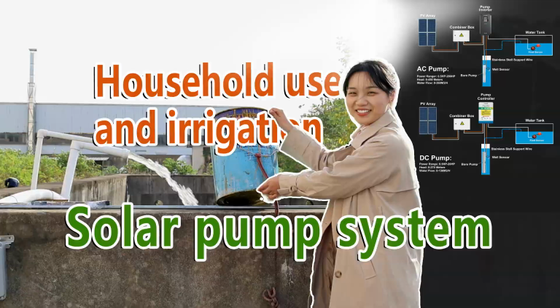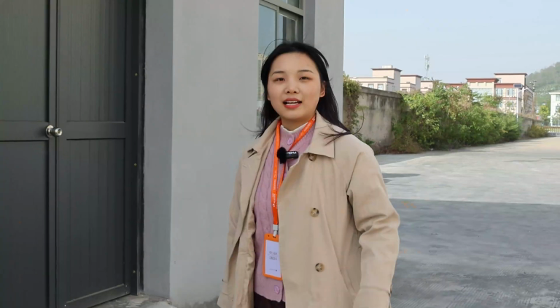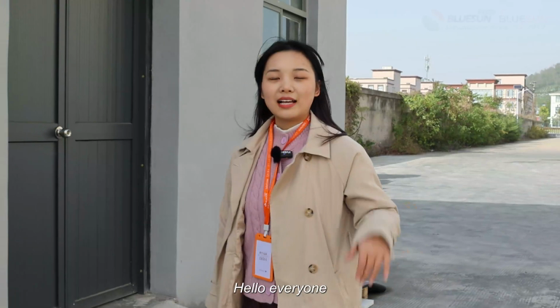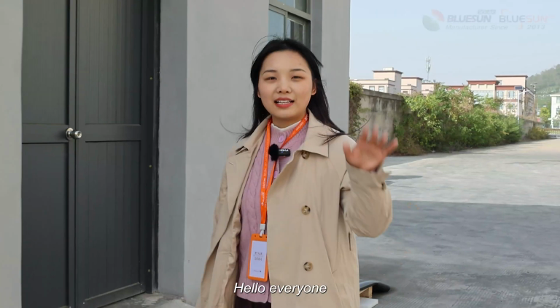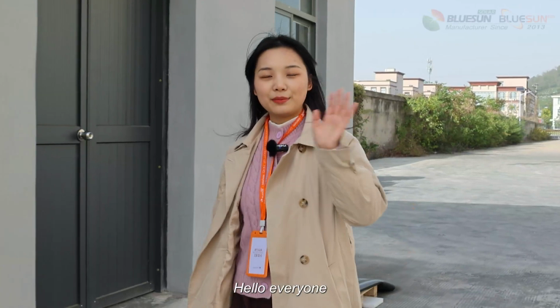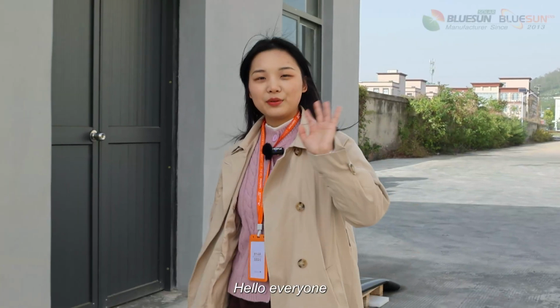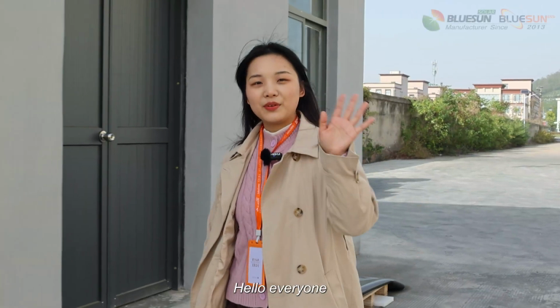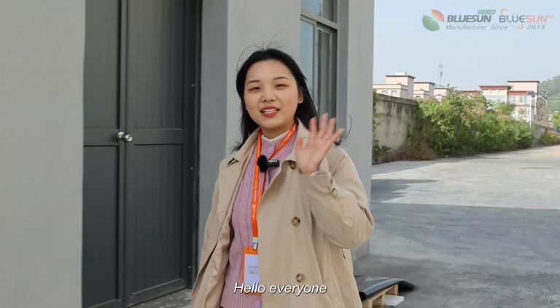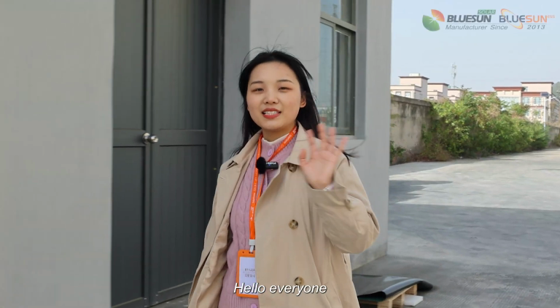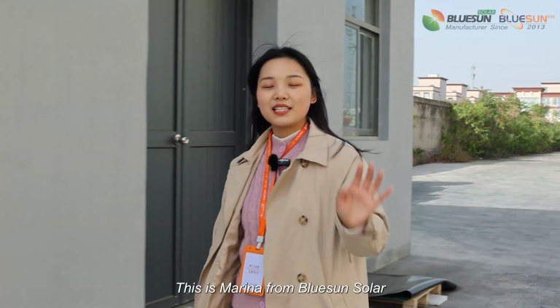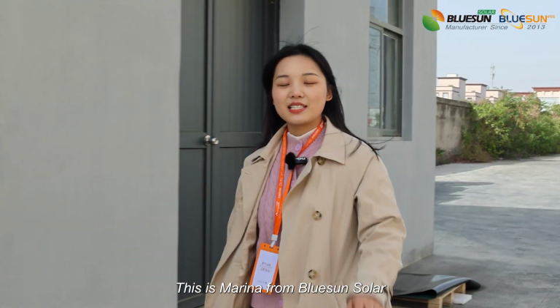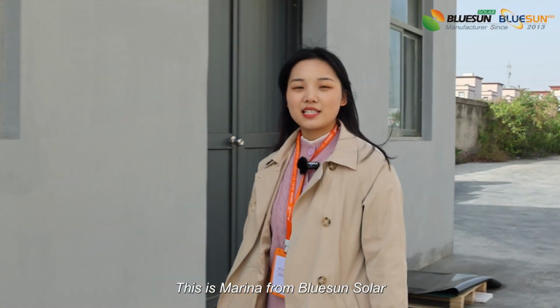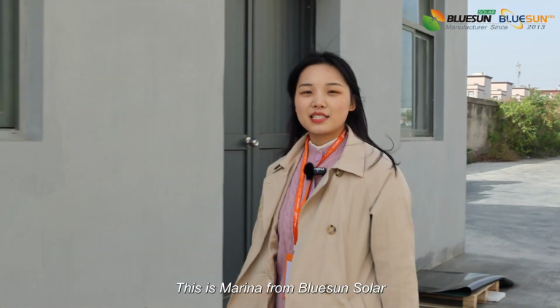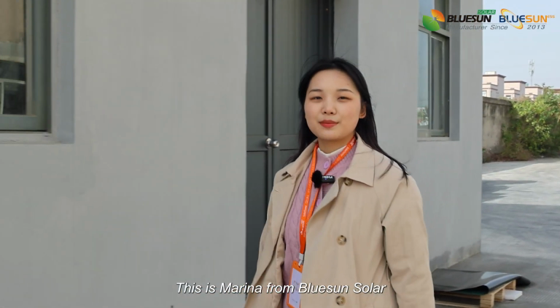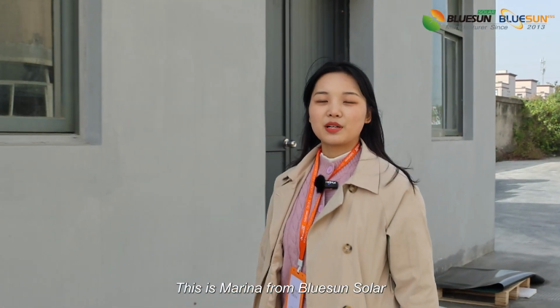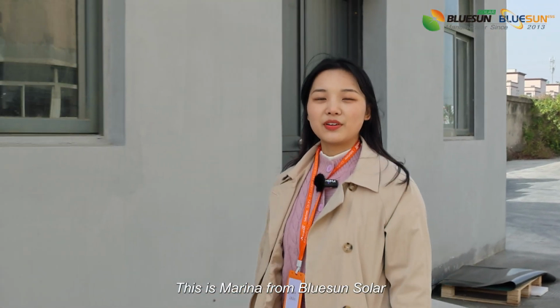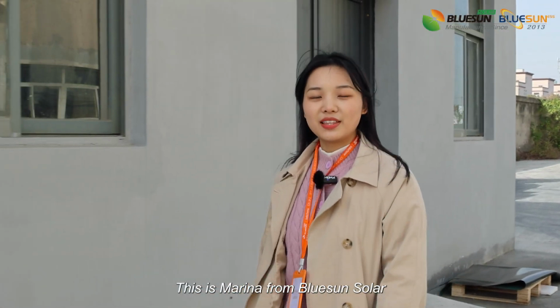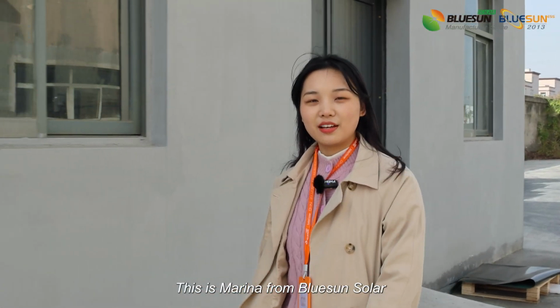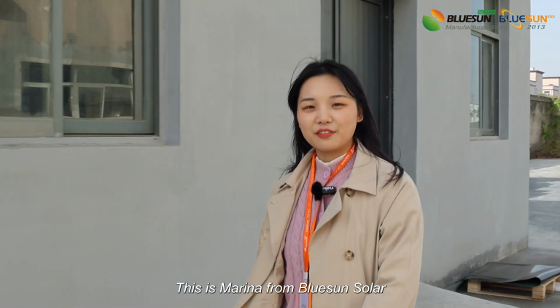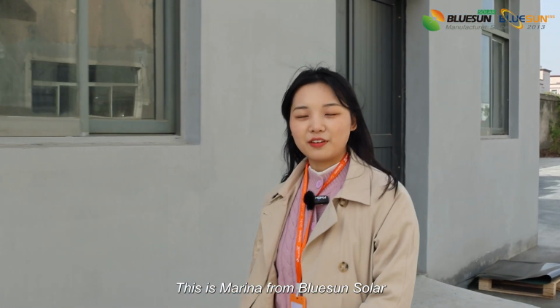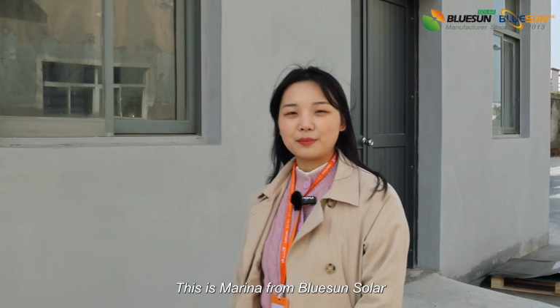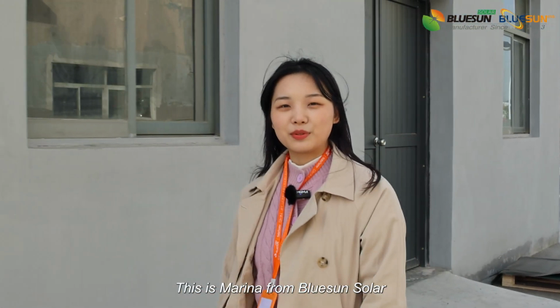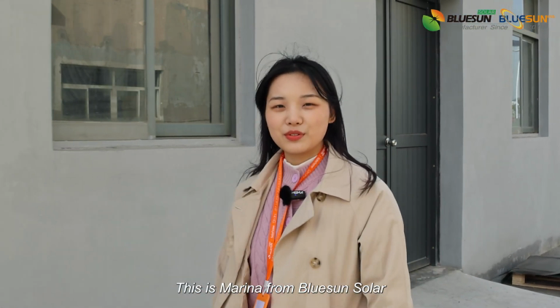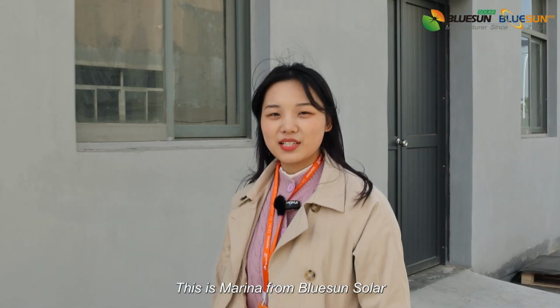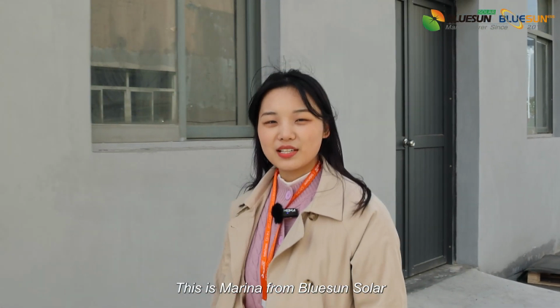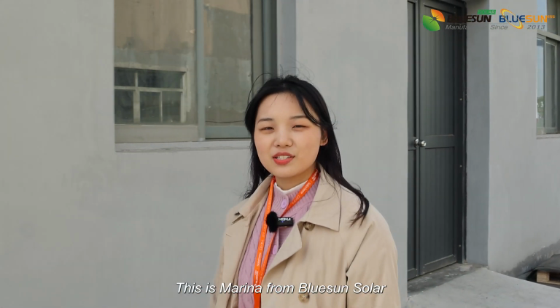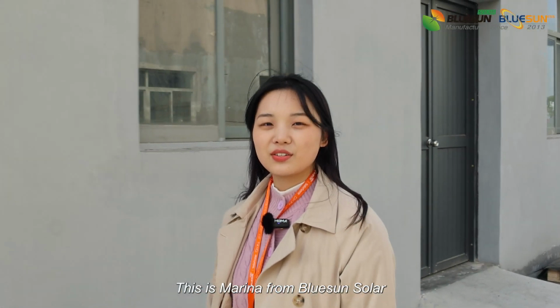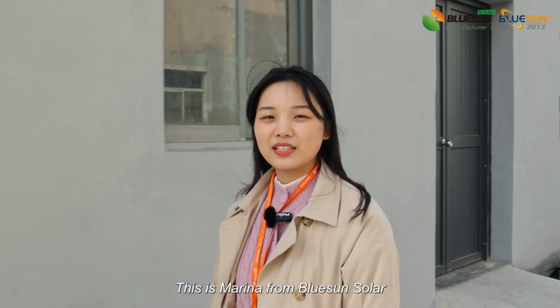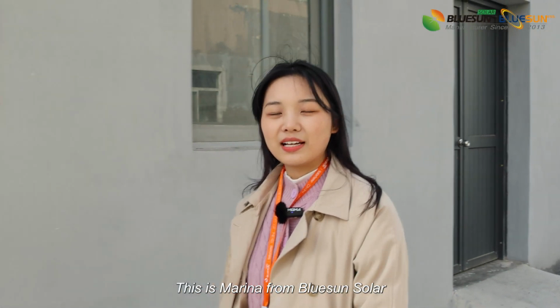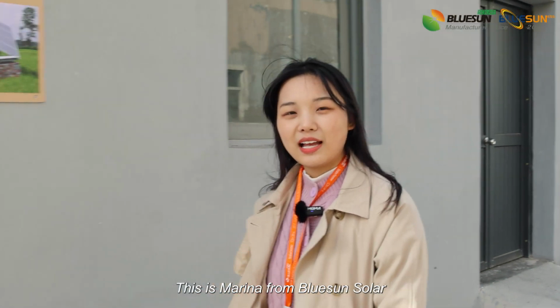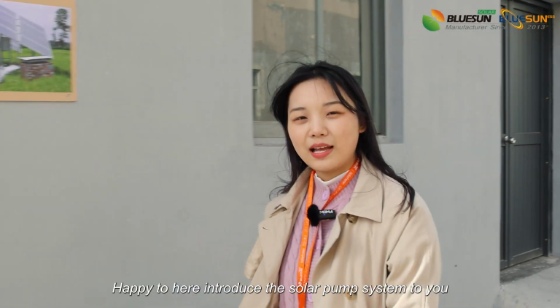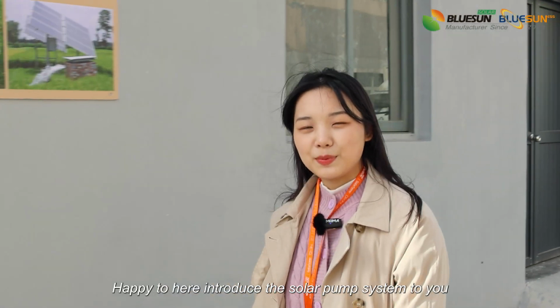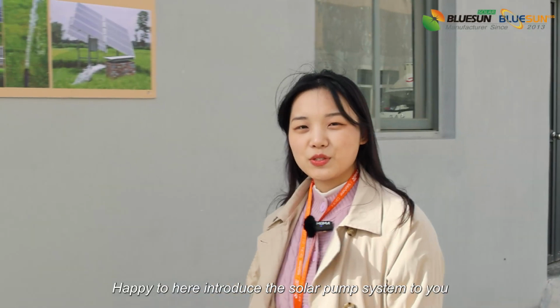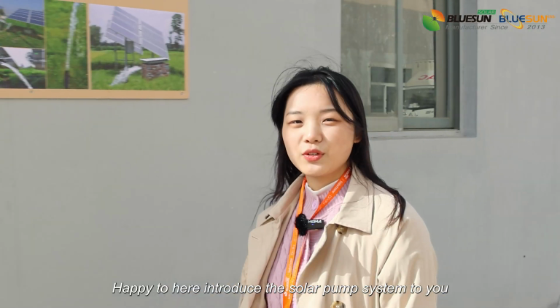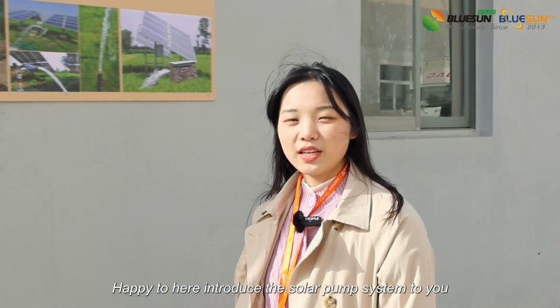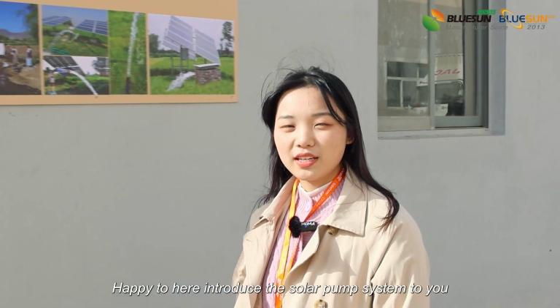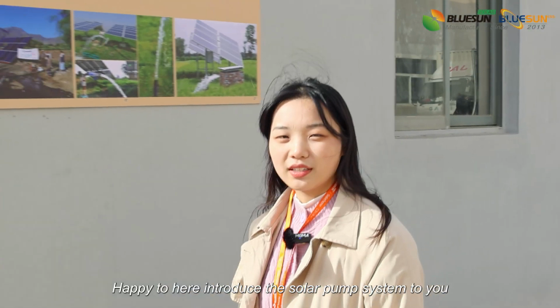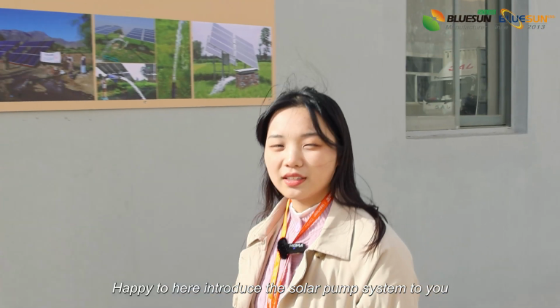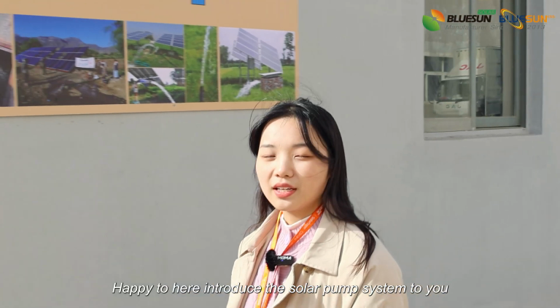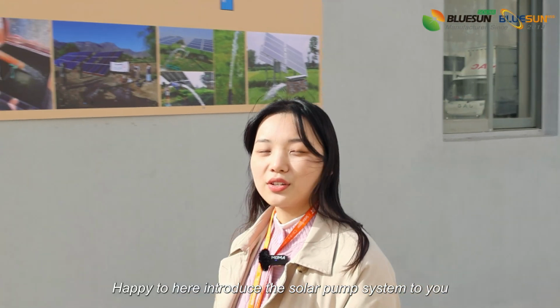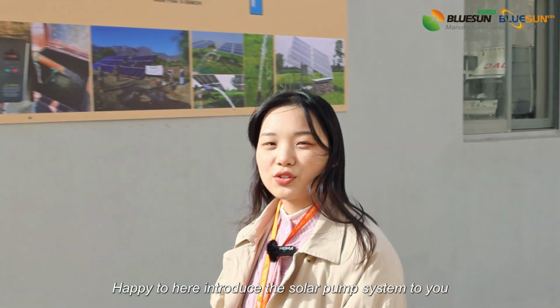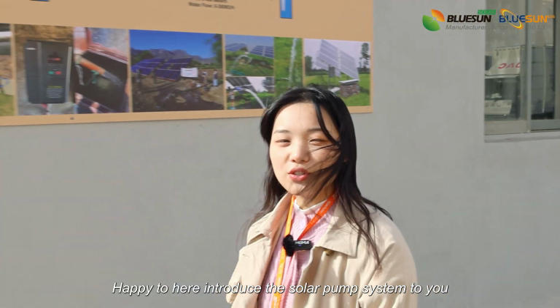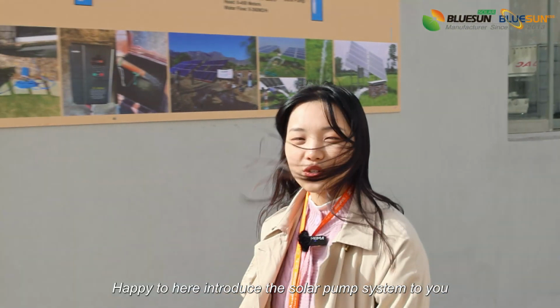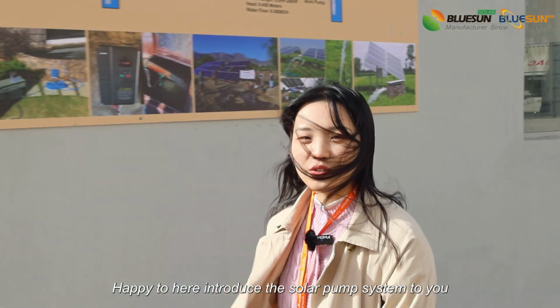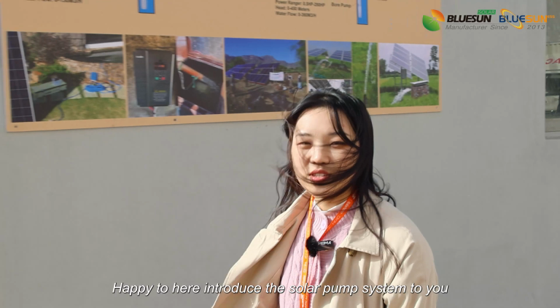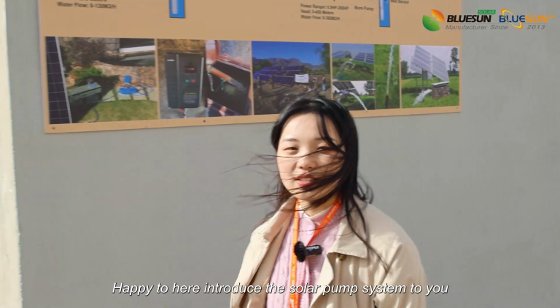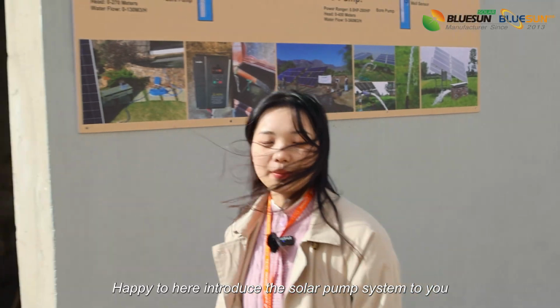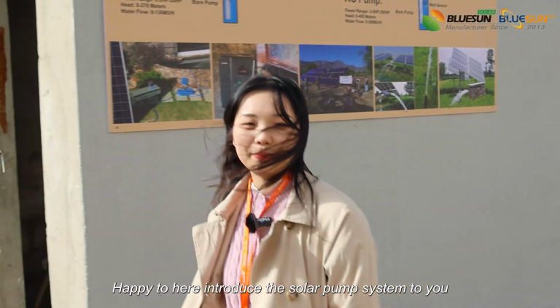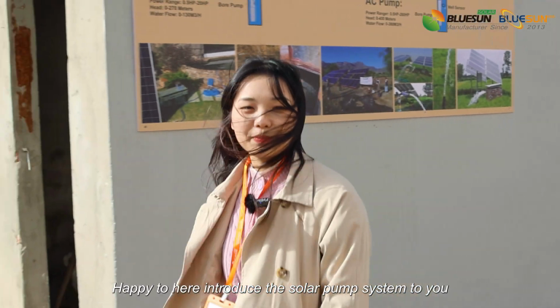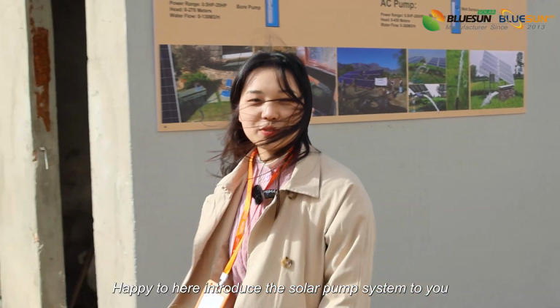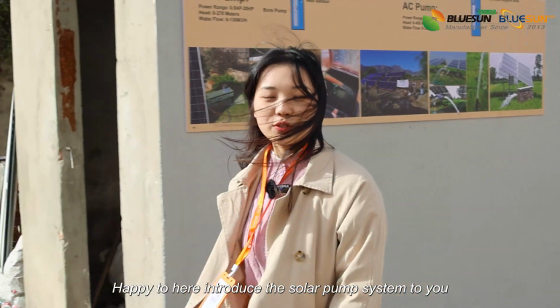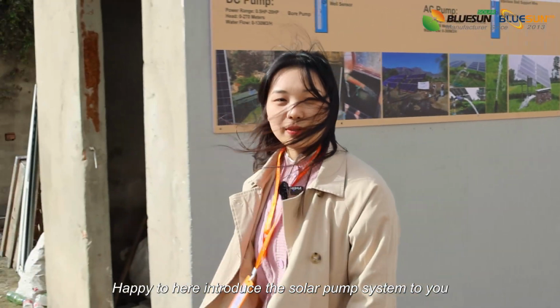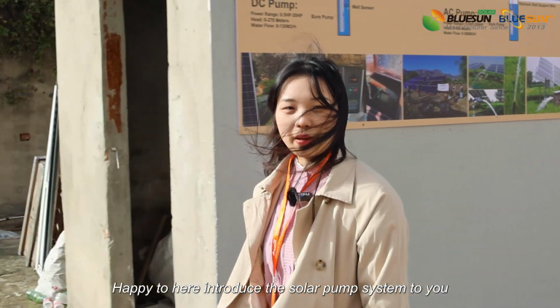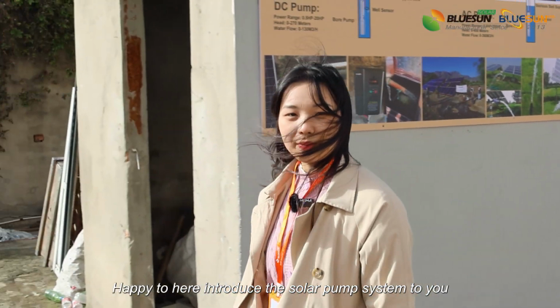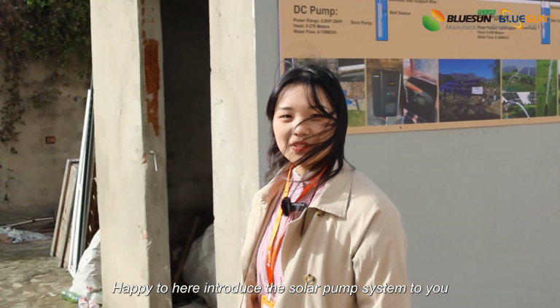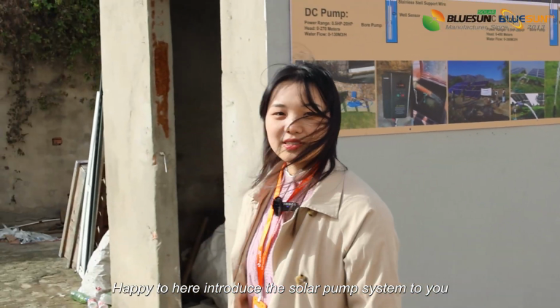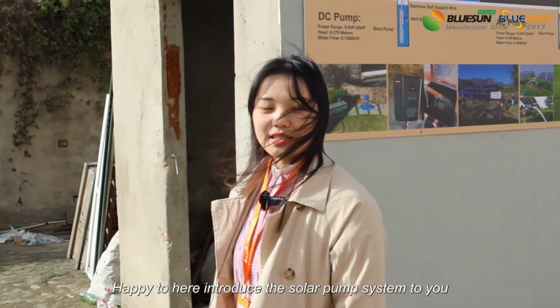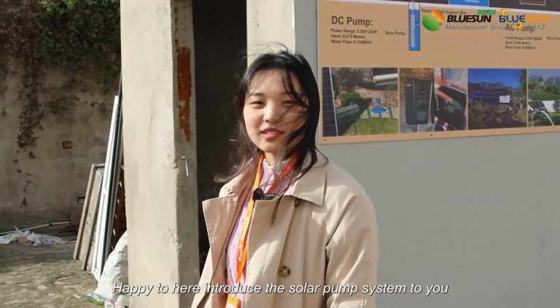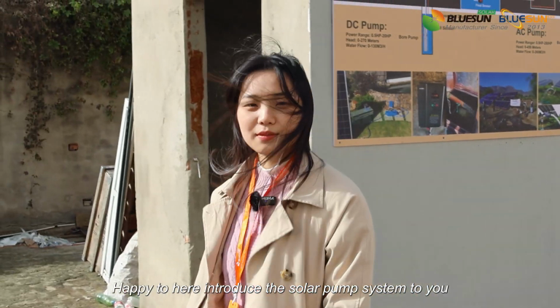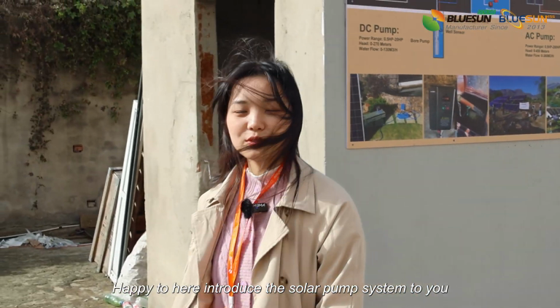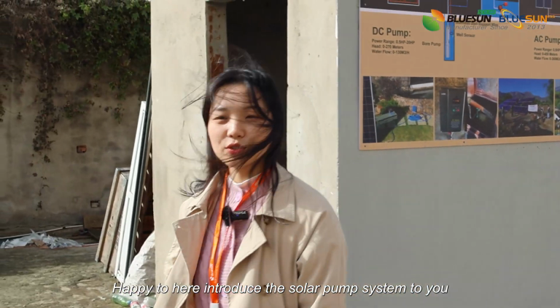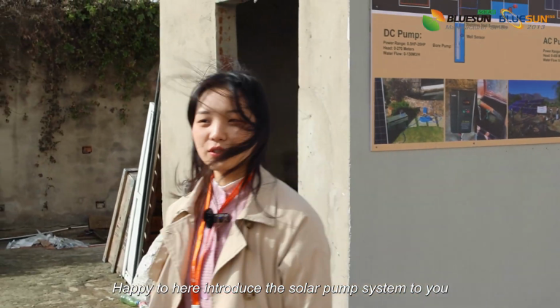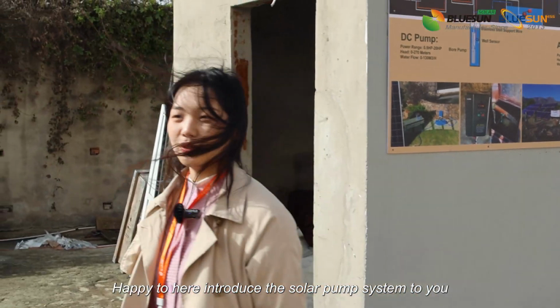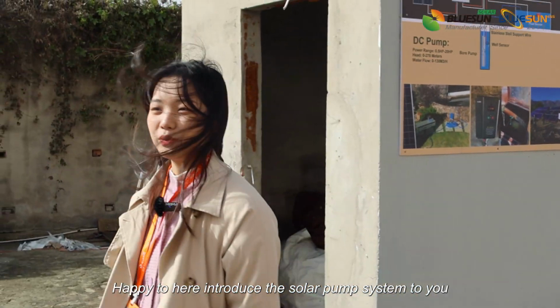Hello everyone, this is Marina from Blue Sun Solar, happy to introduce the solar pump system to you.